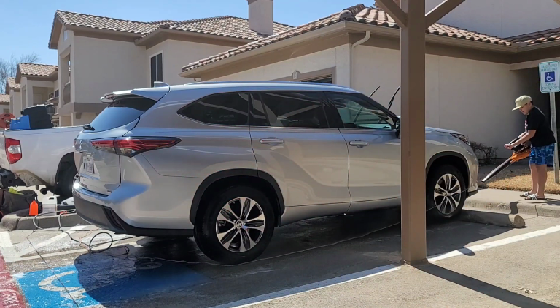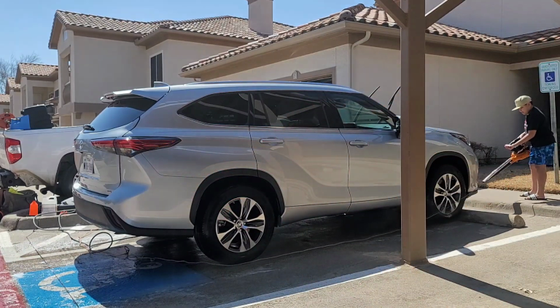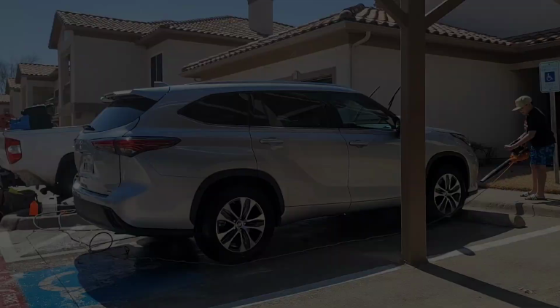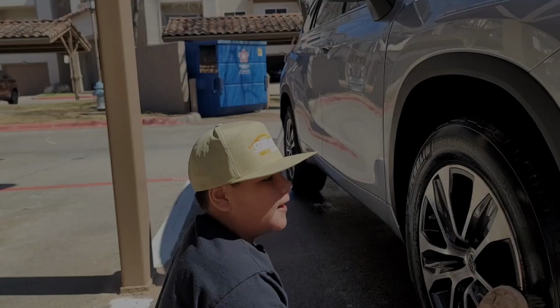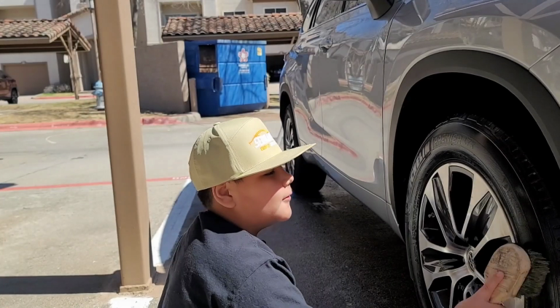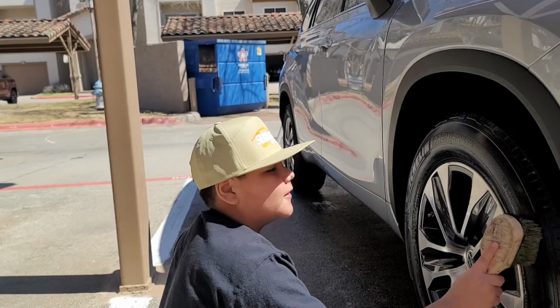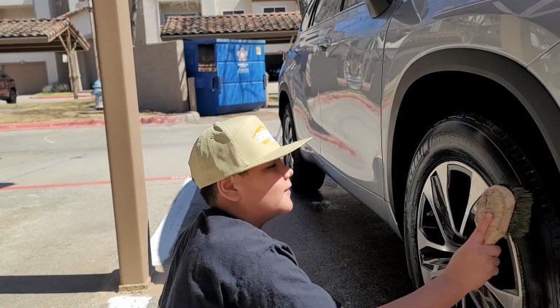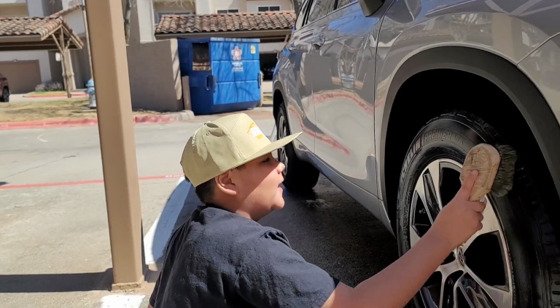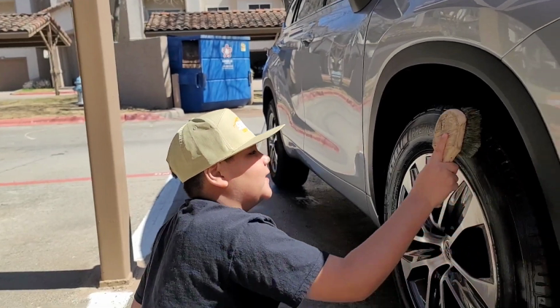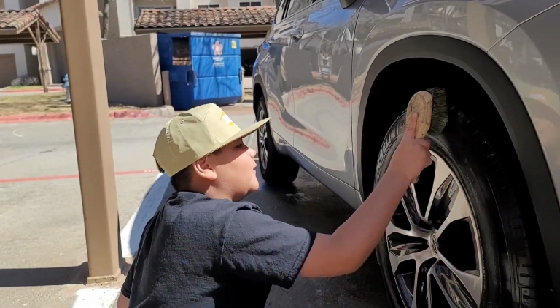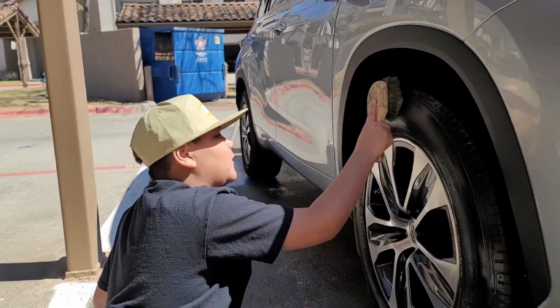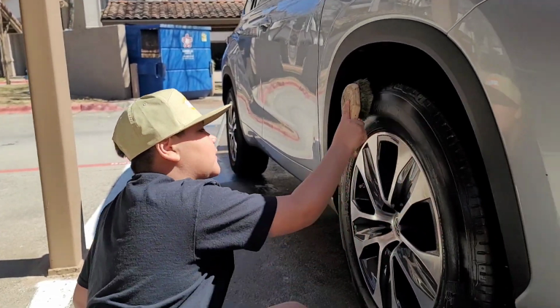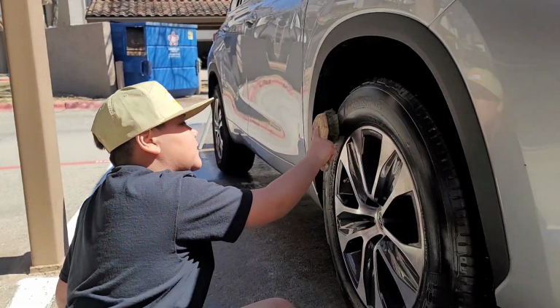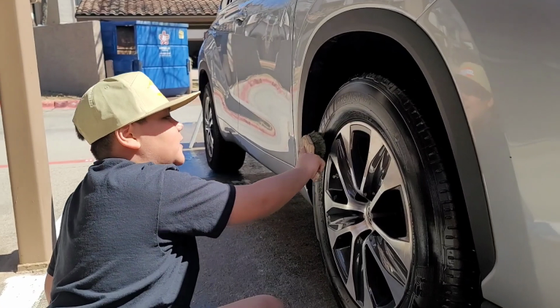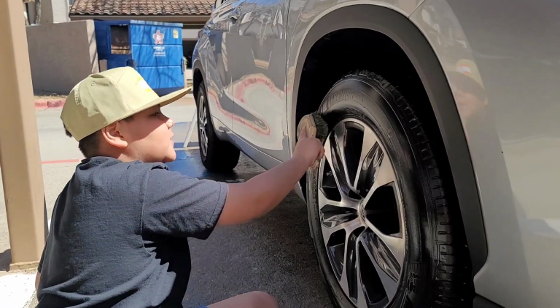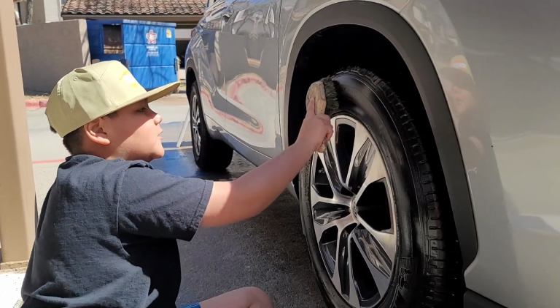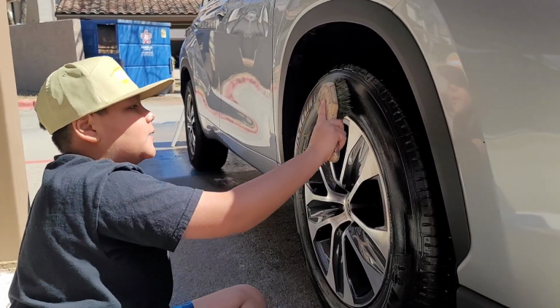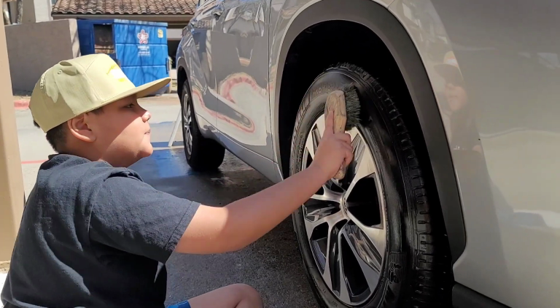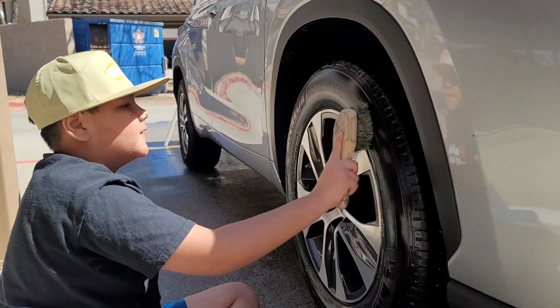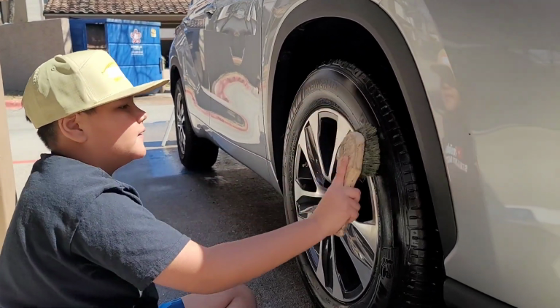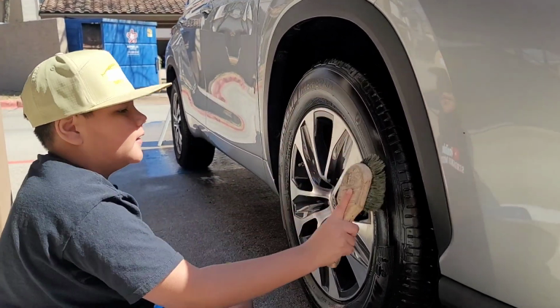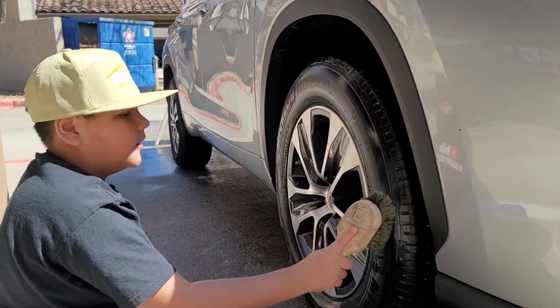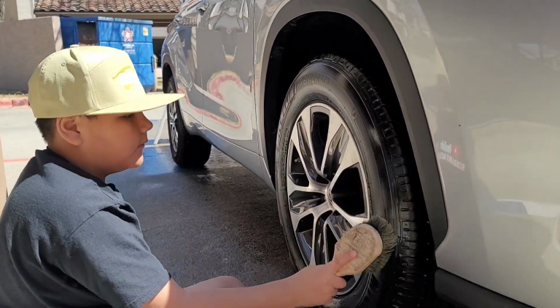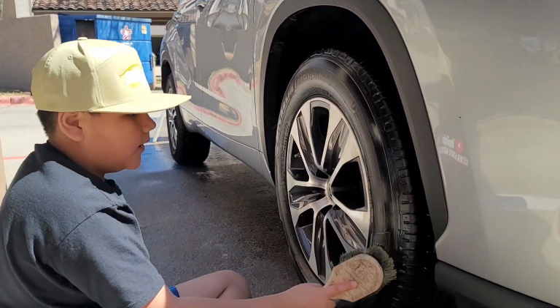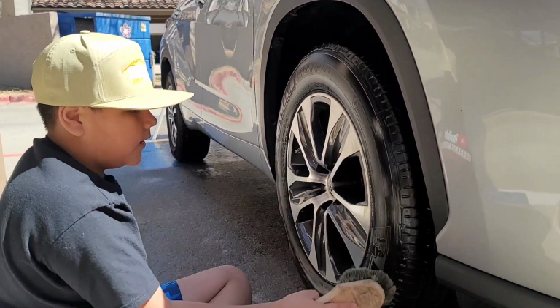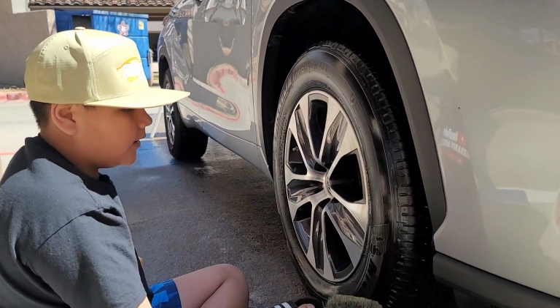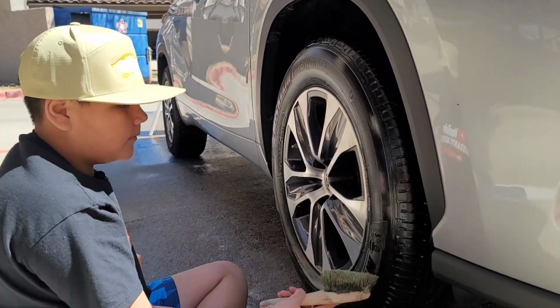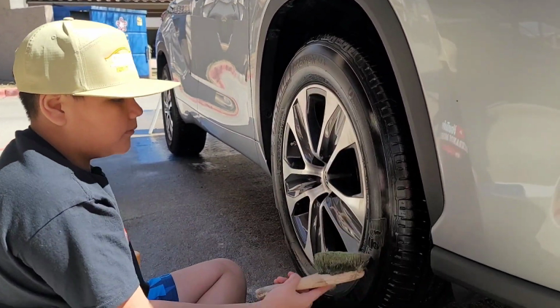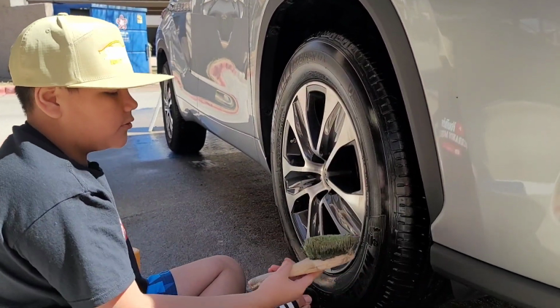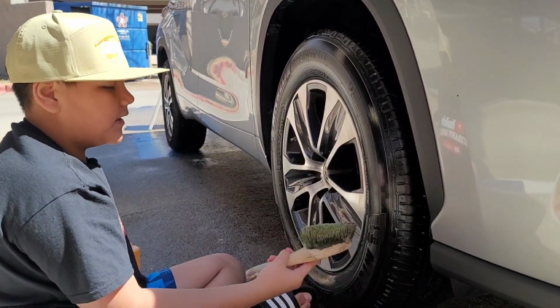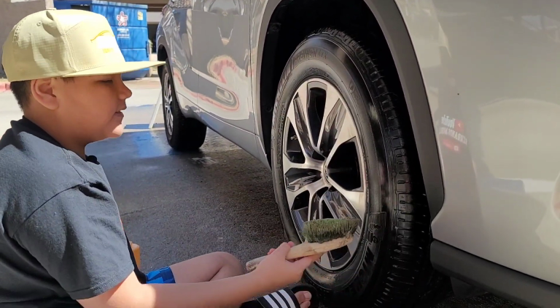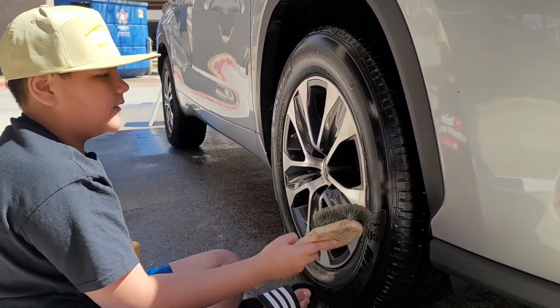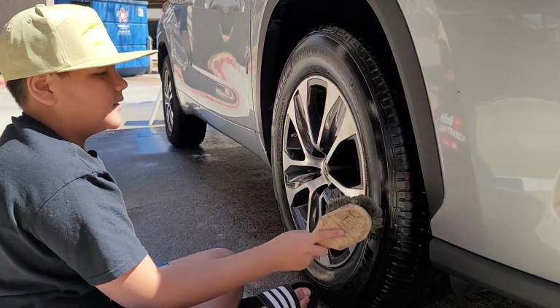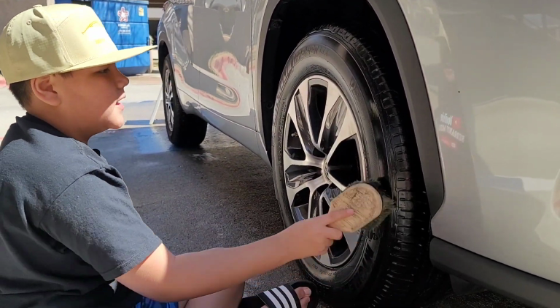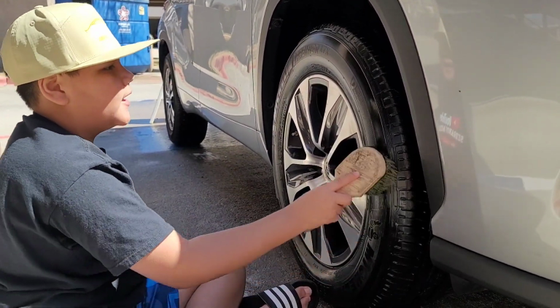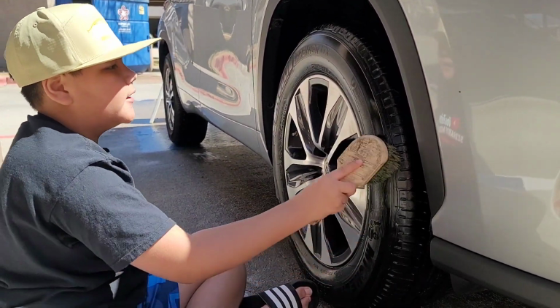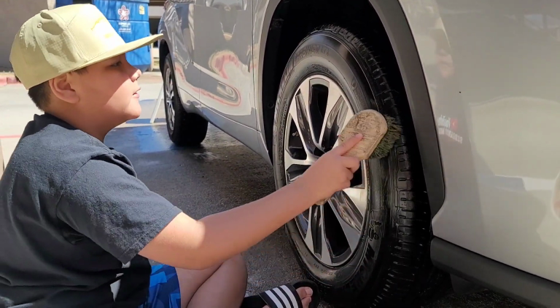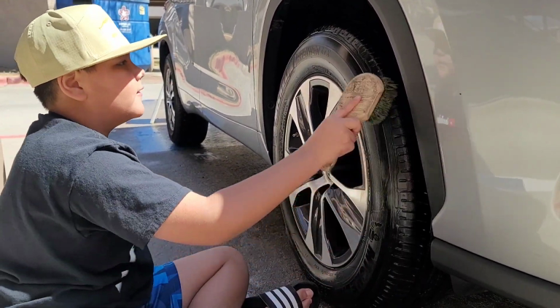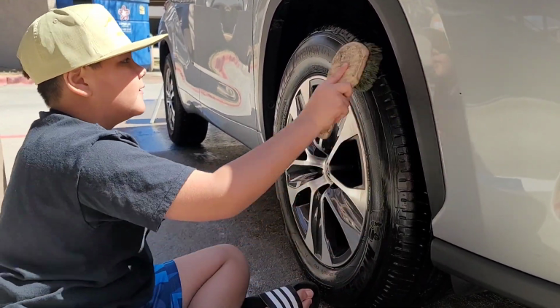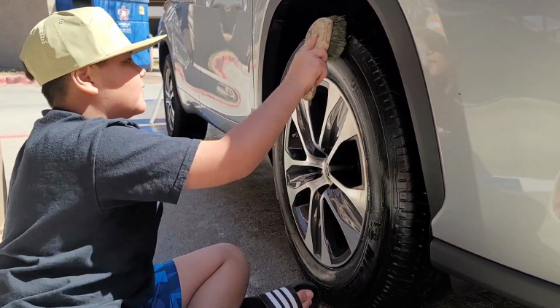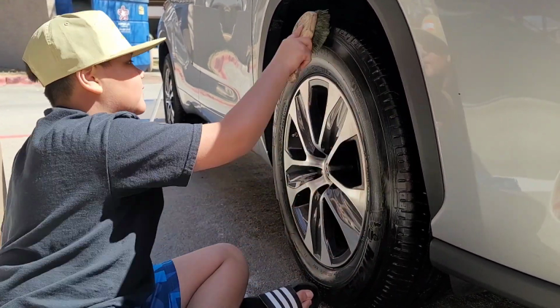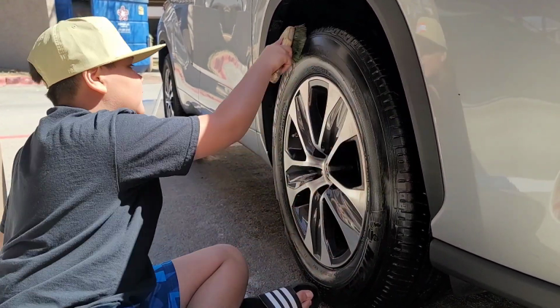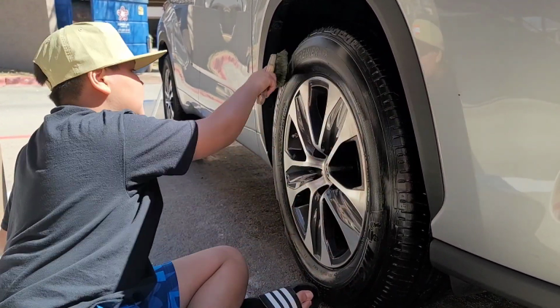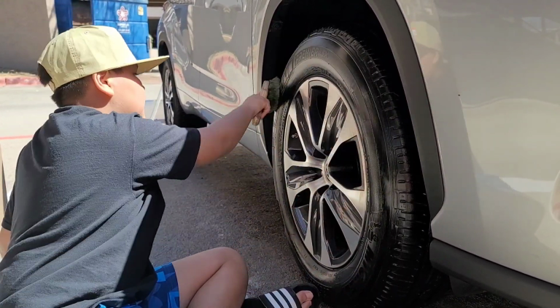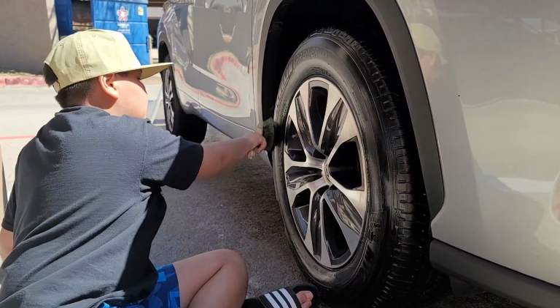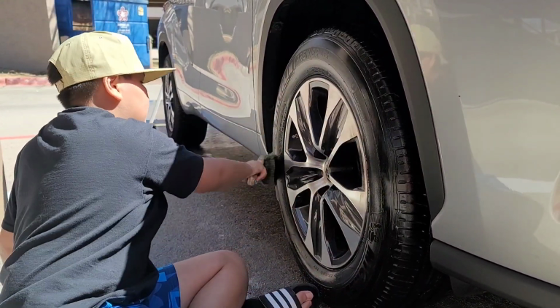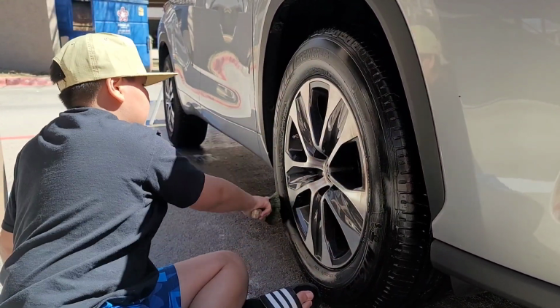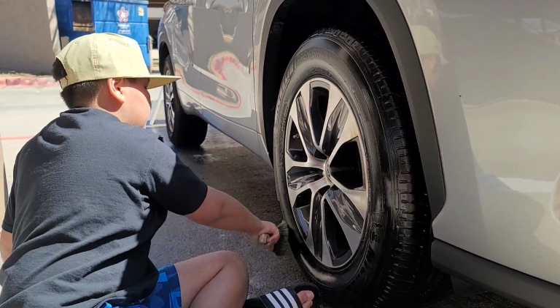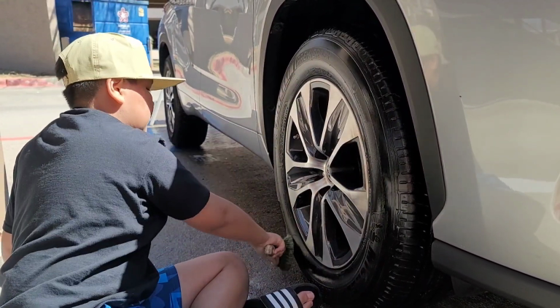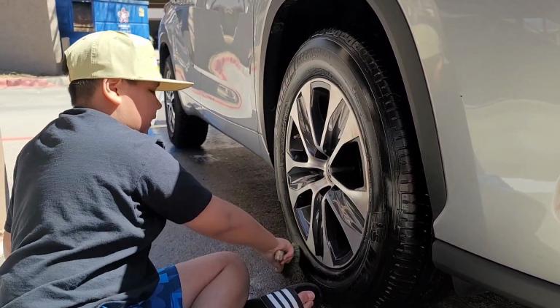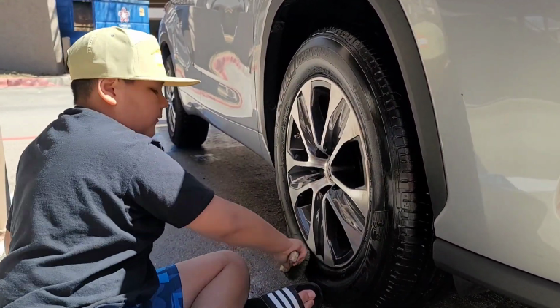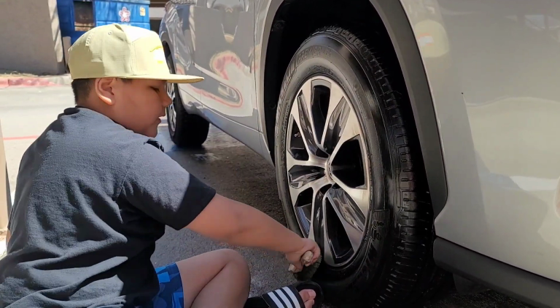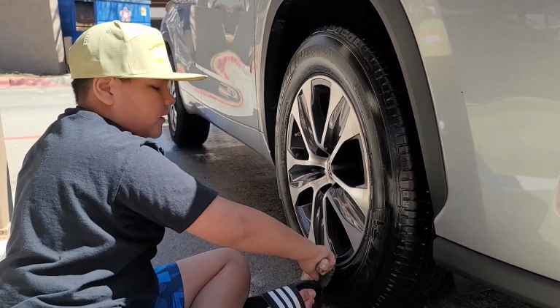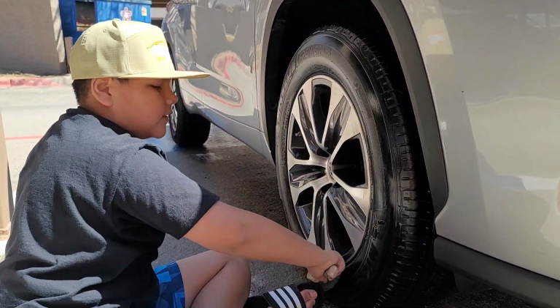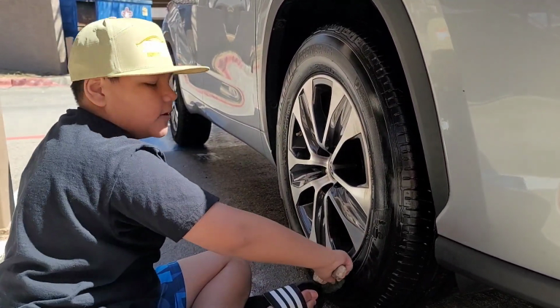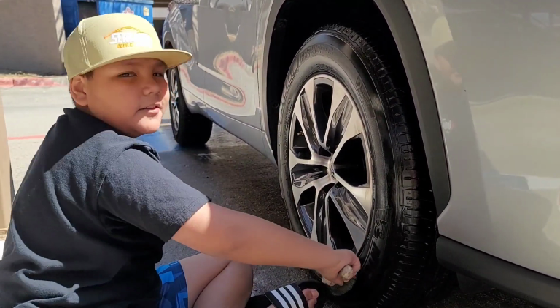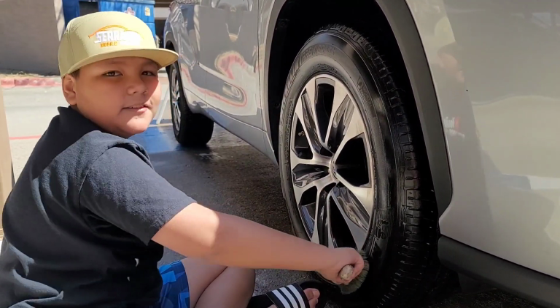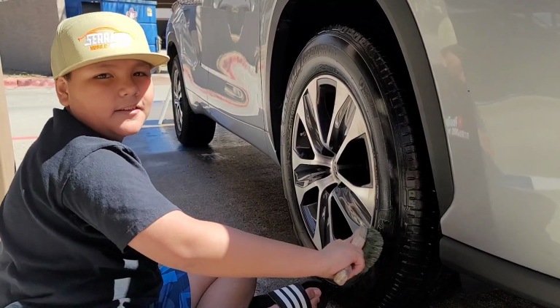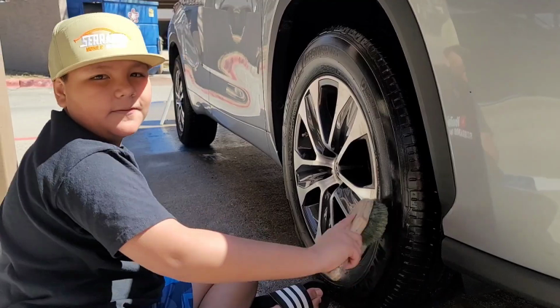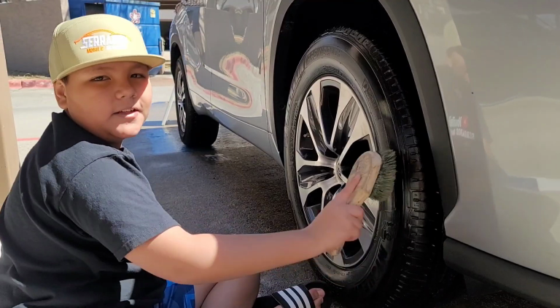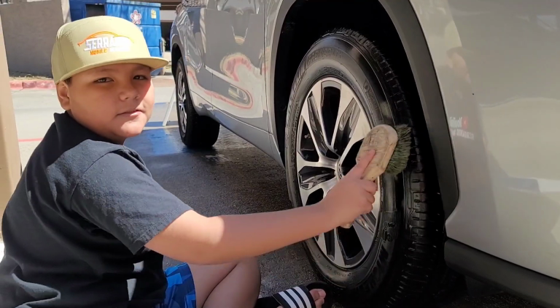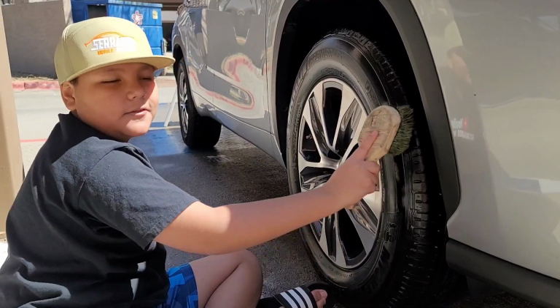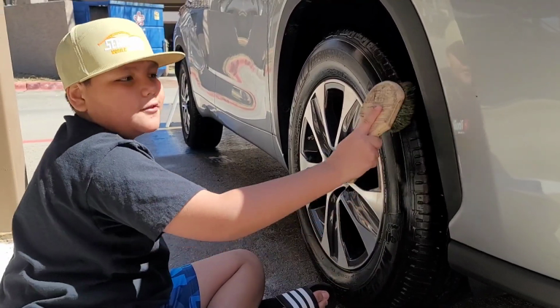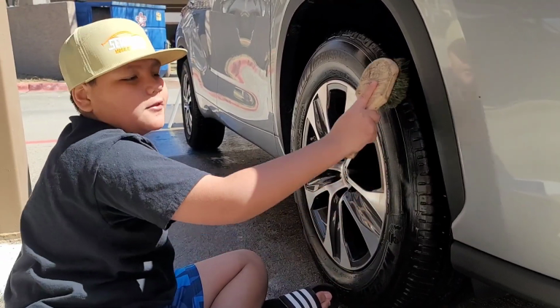Now we're just adding all of the touch-ups. Right now I'm dressing the tires. Can't wait to show you the finished result.